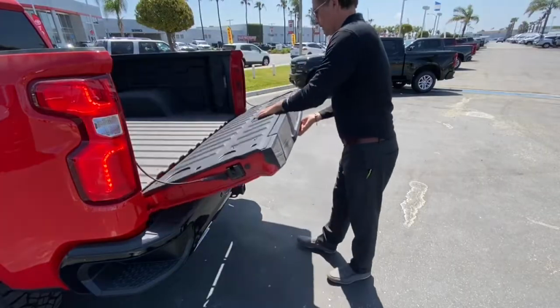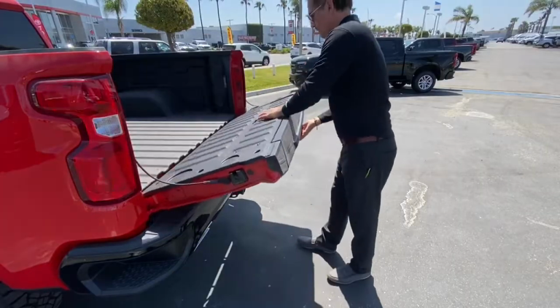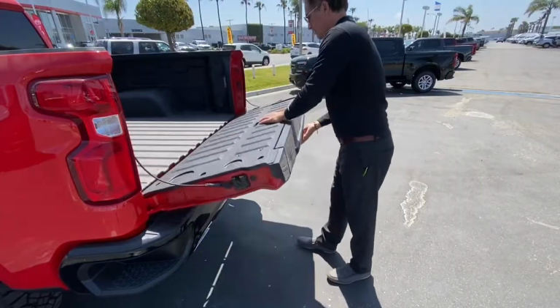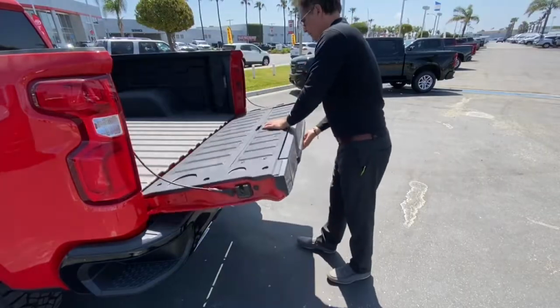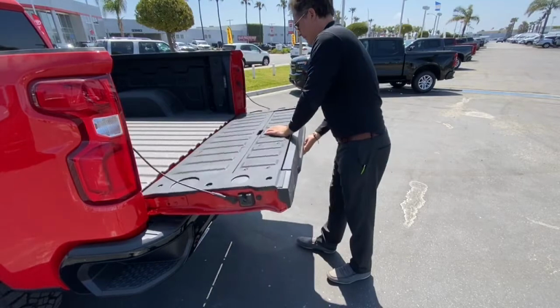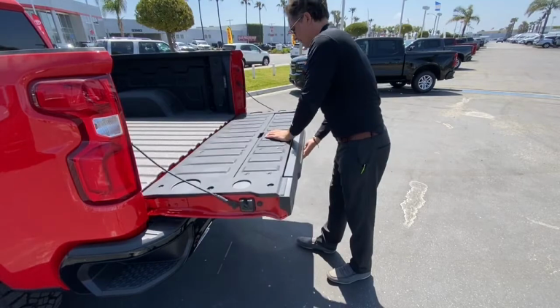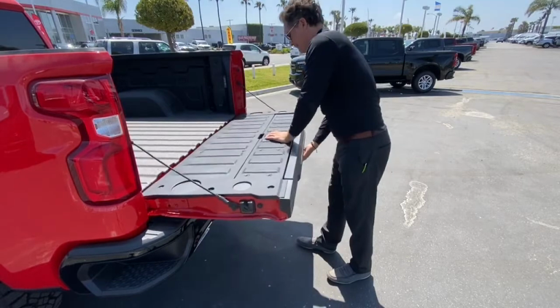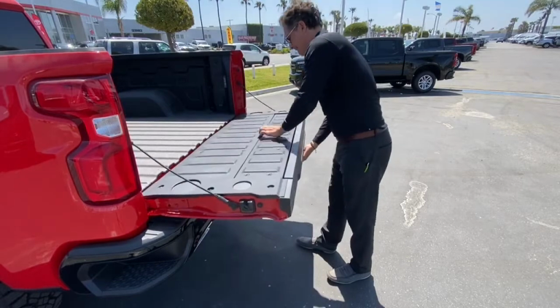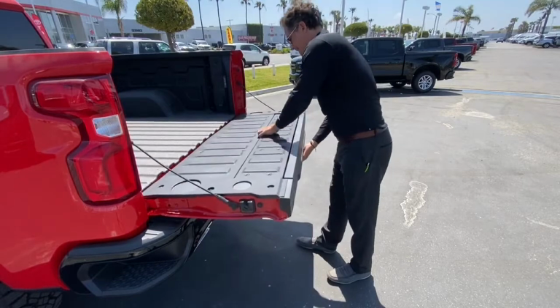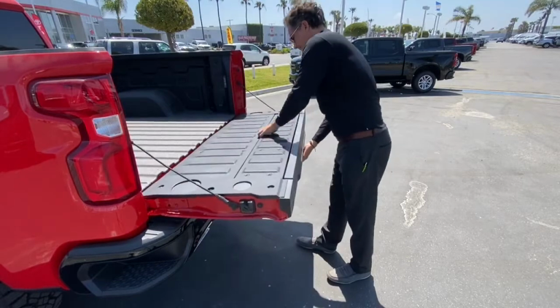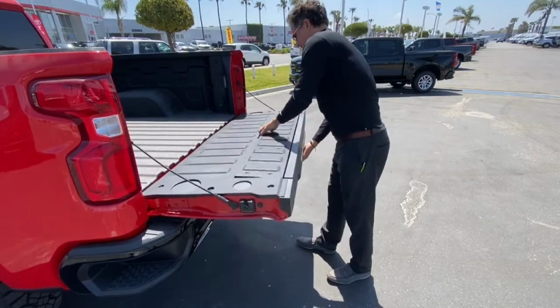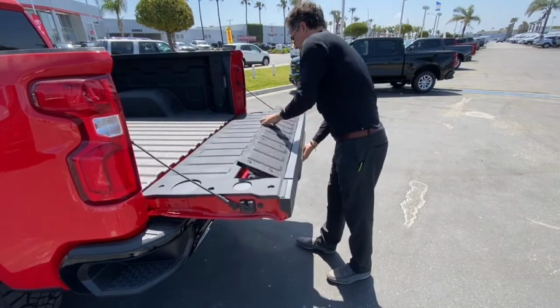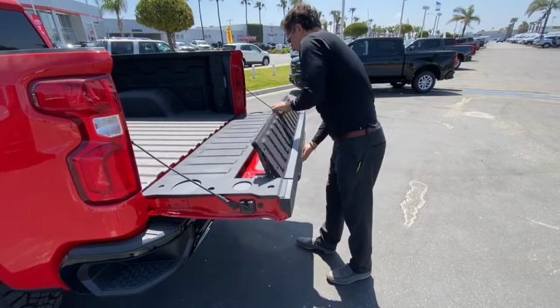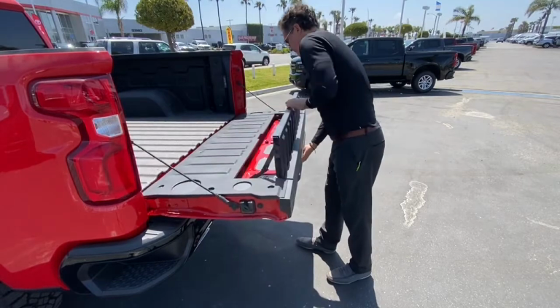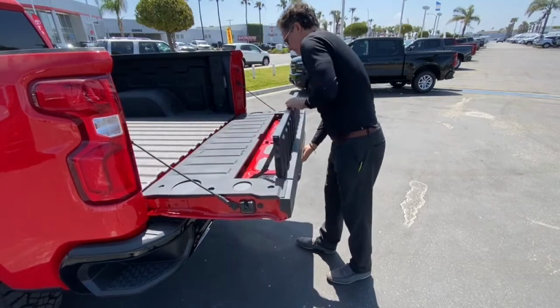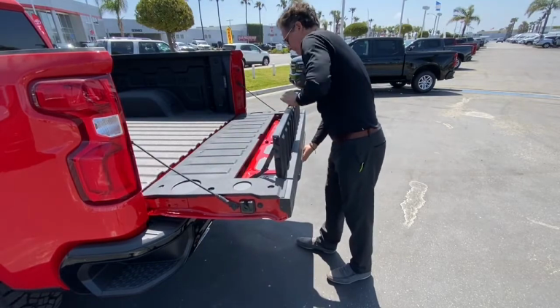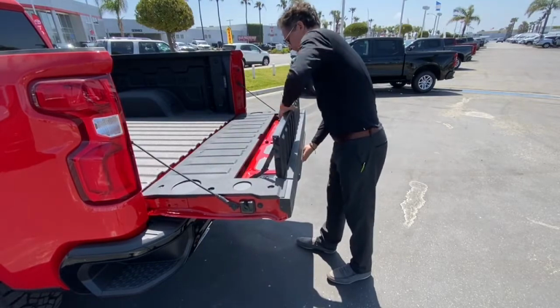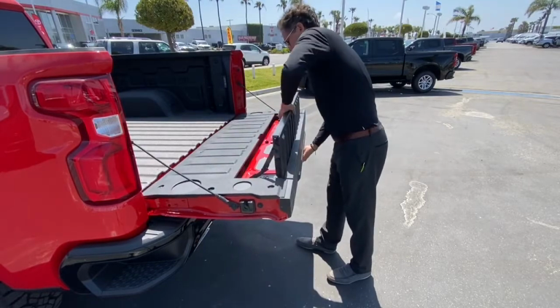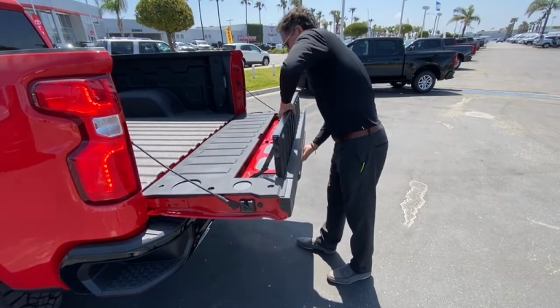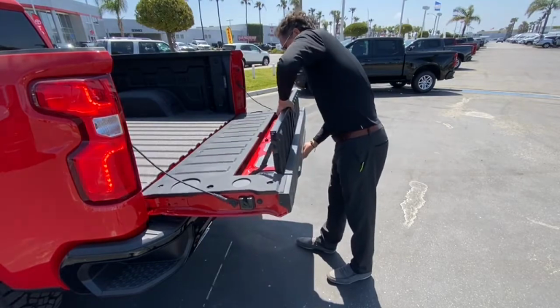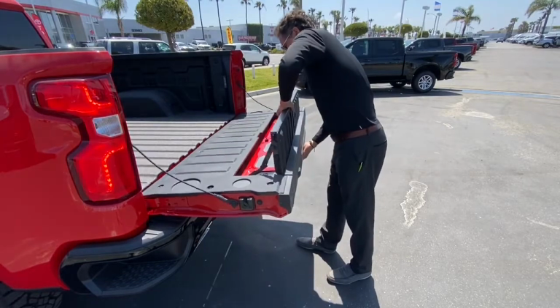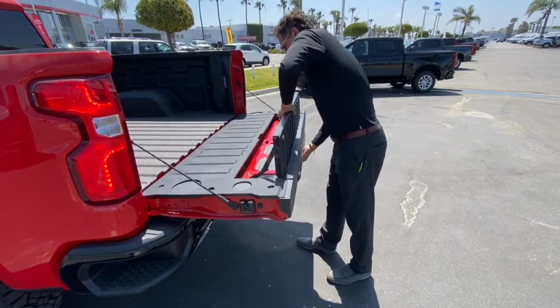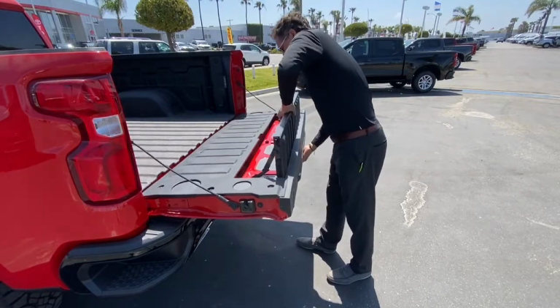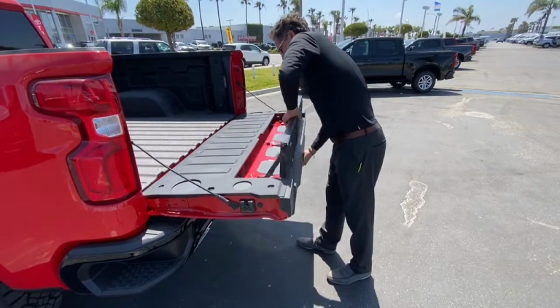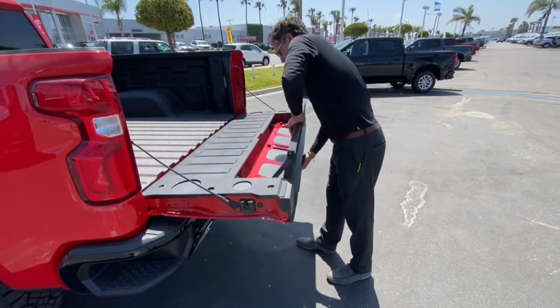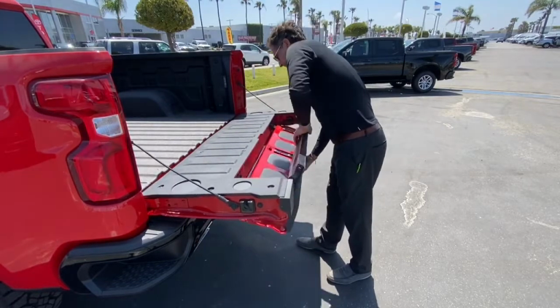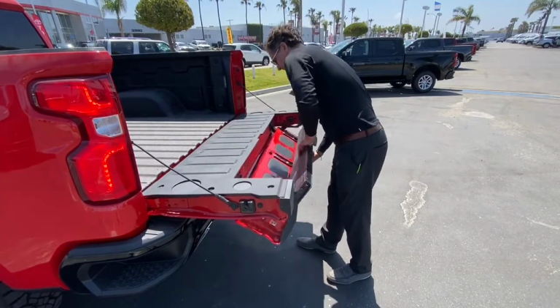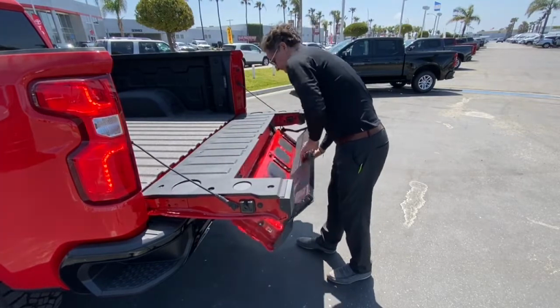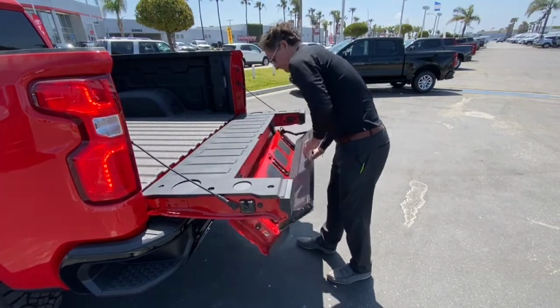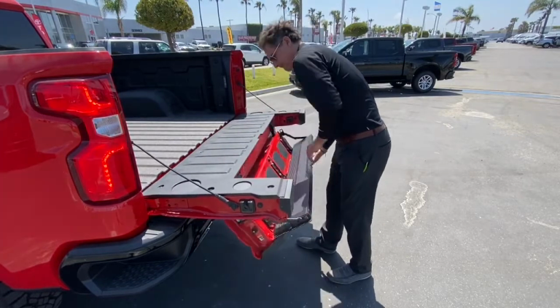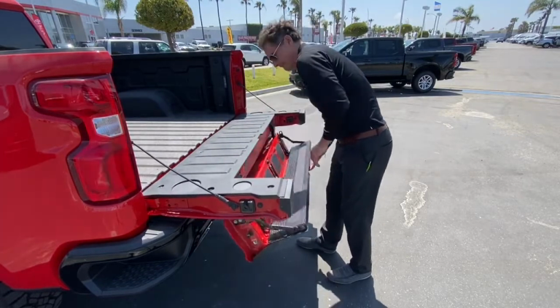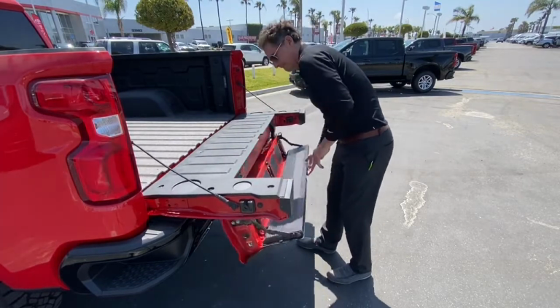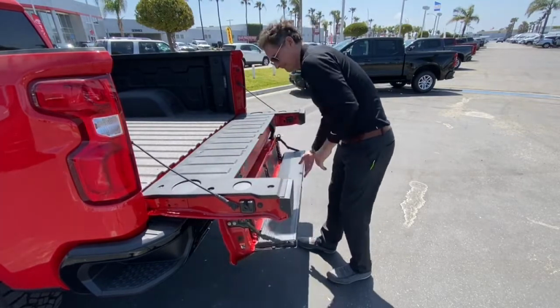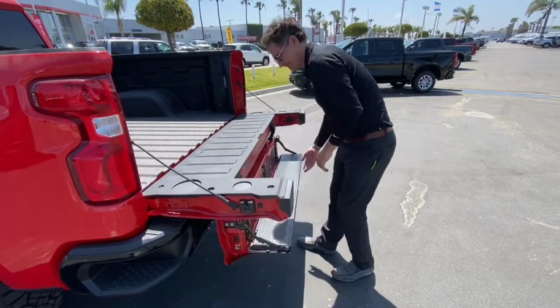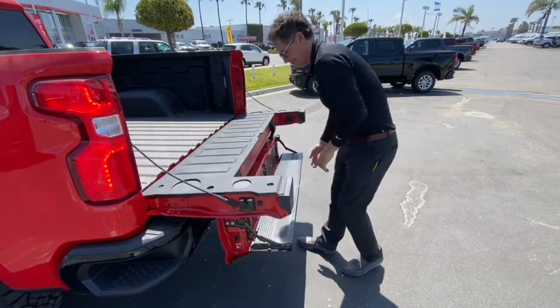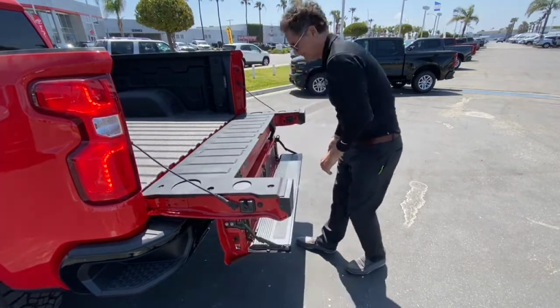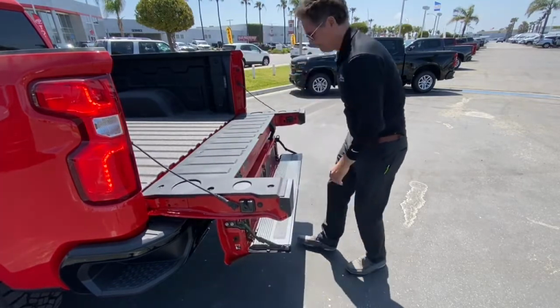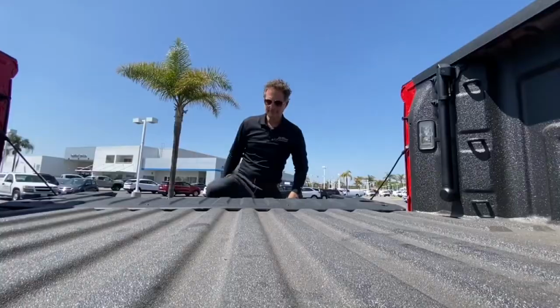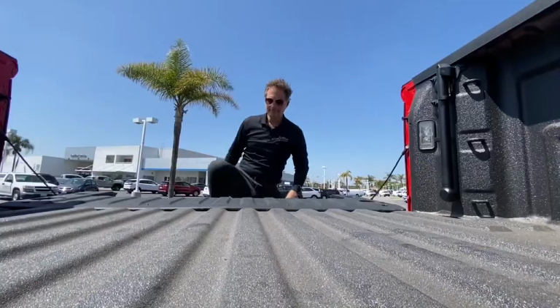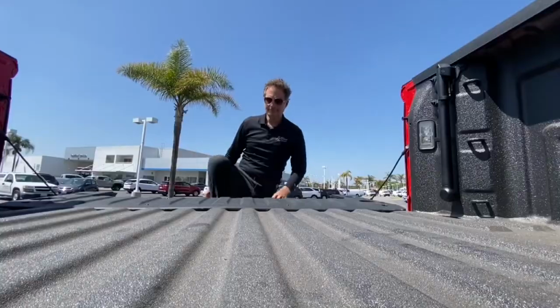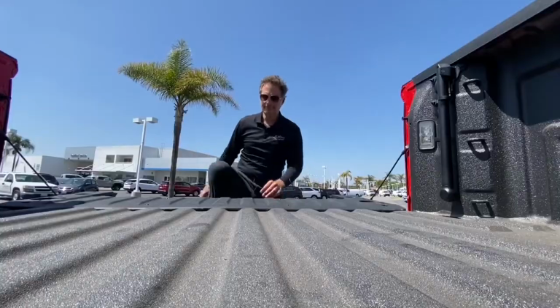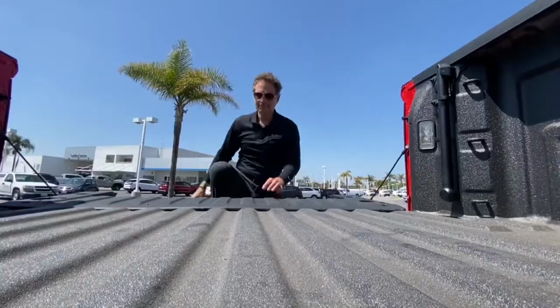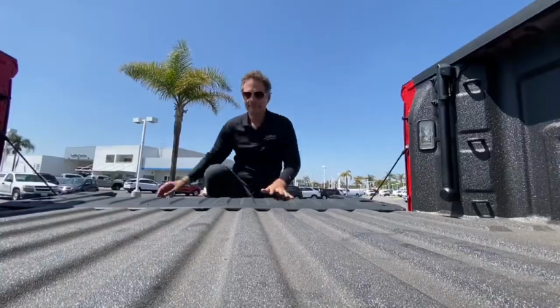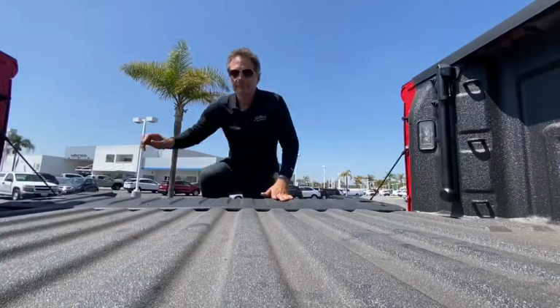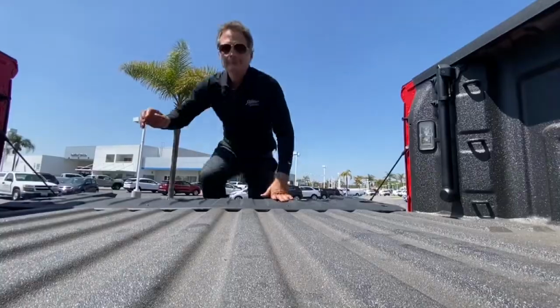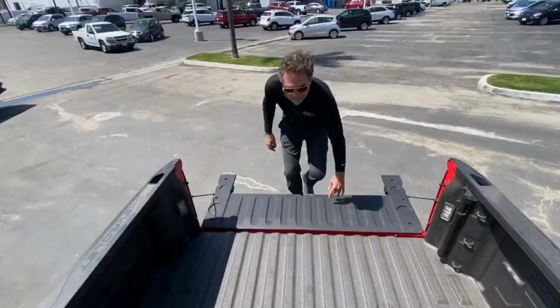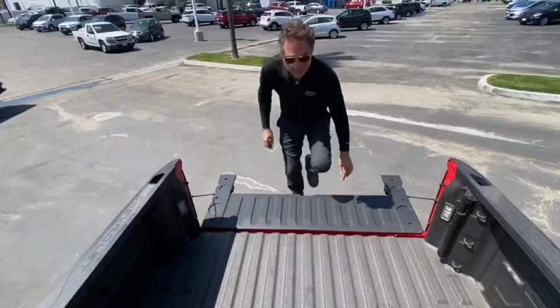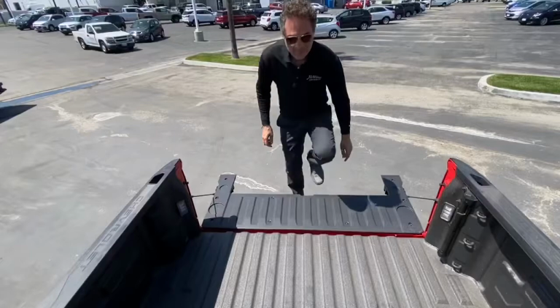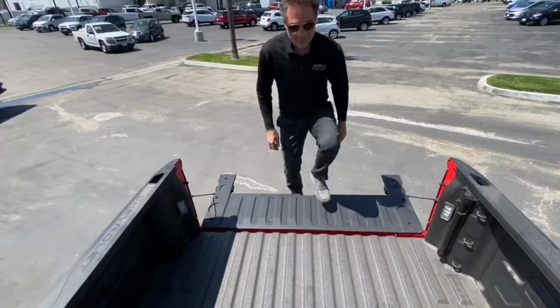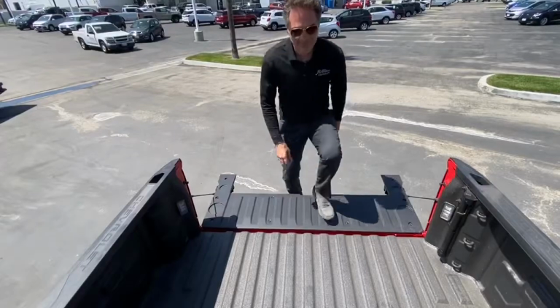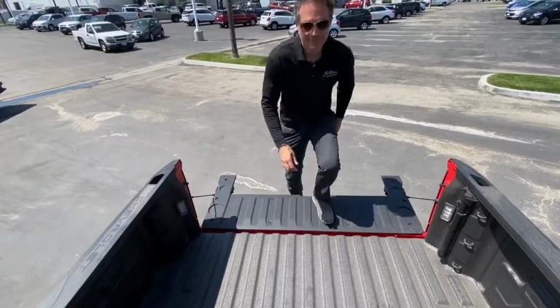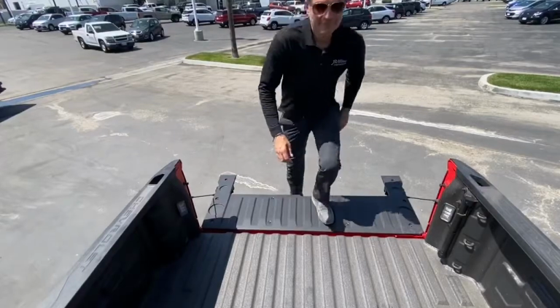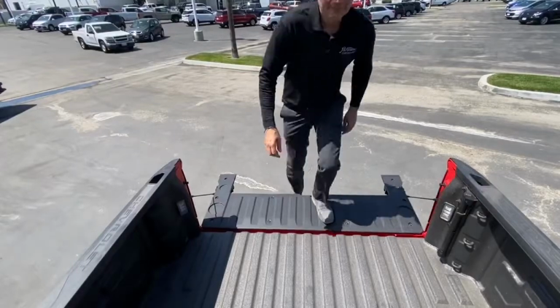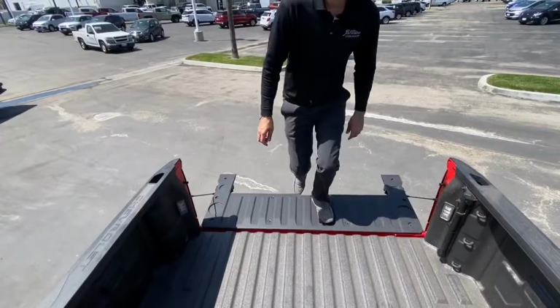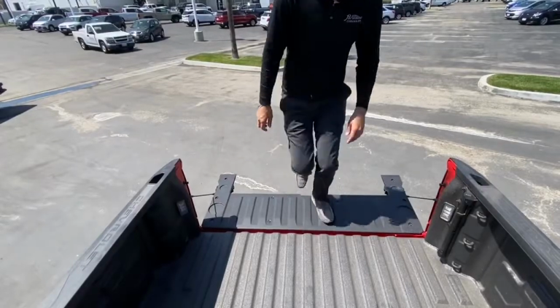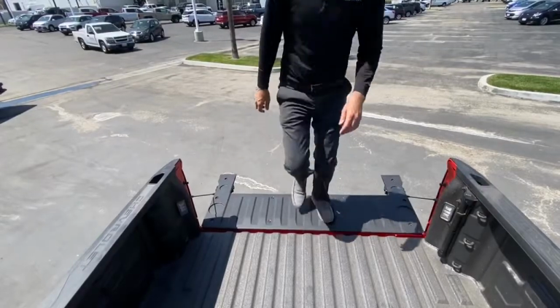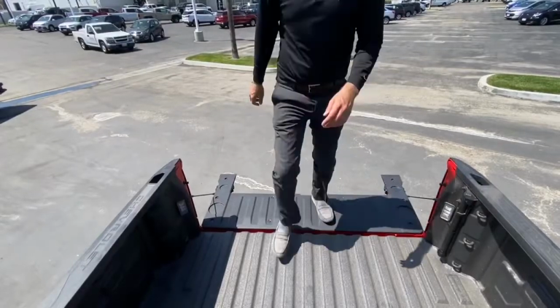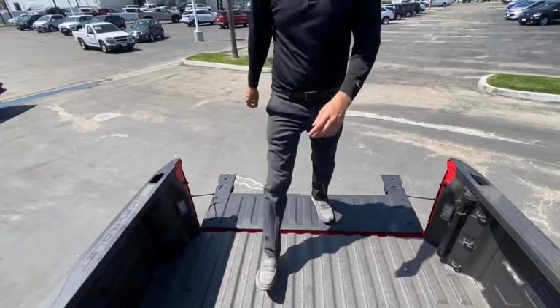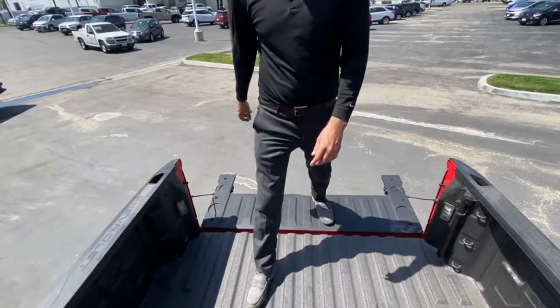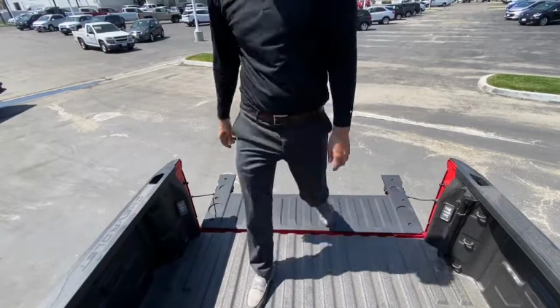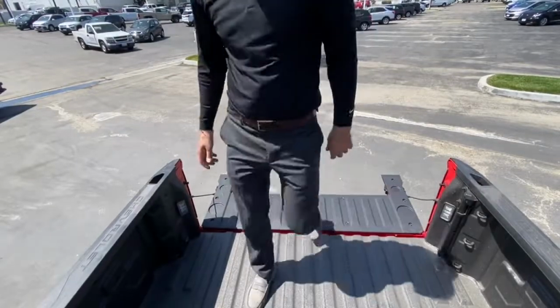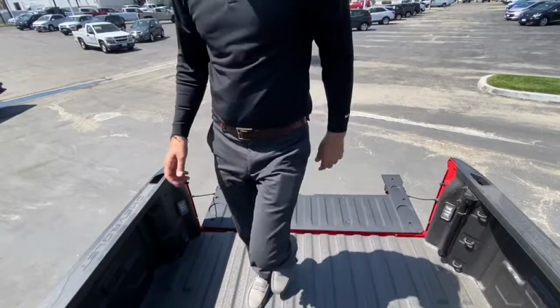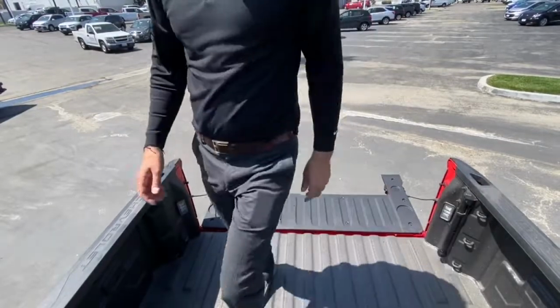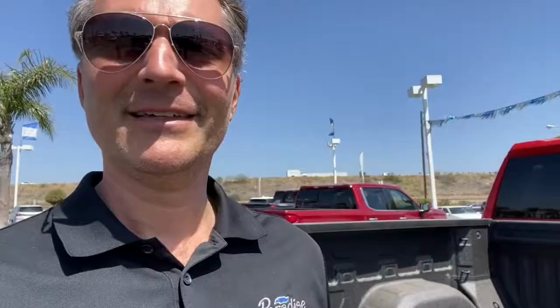And number three: the step. This is a favorite feature of everyone. Let's get up there.